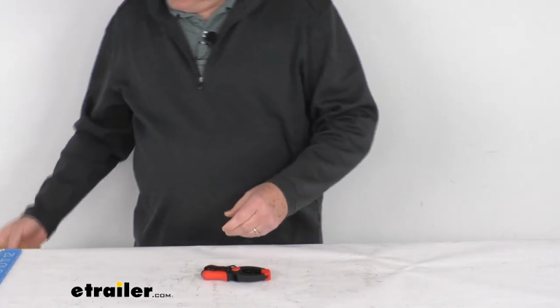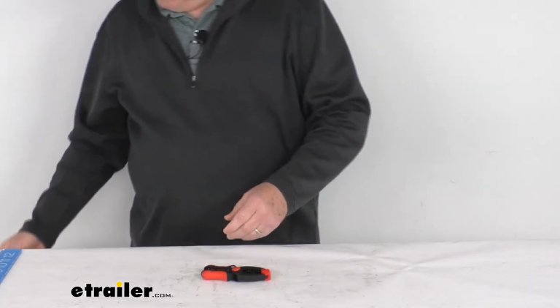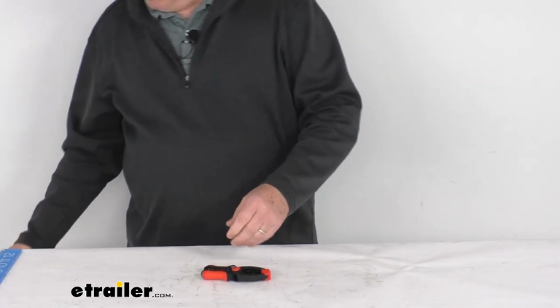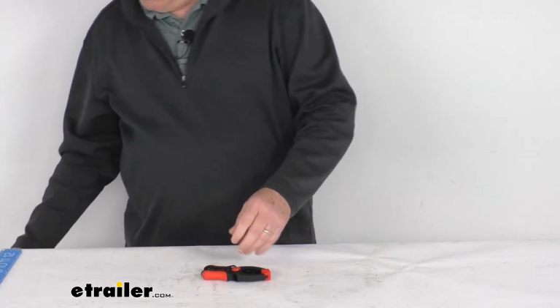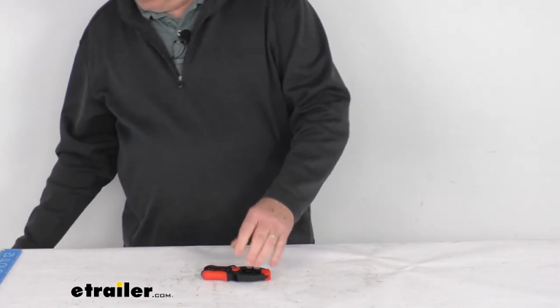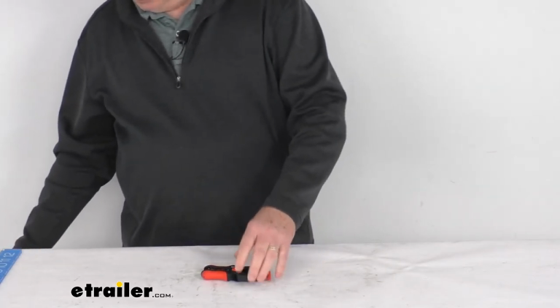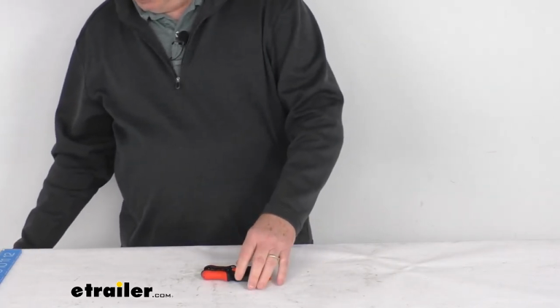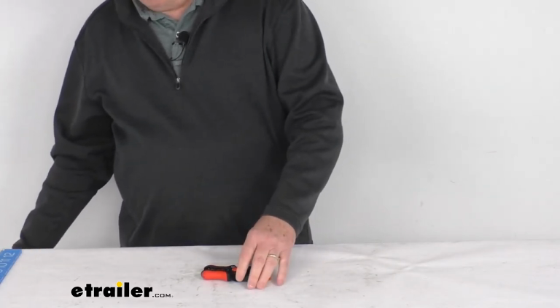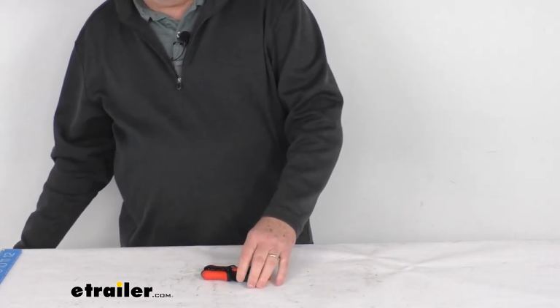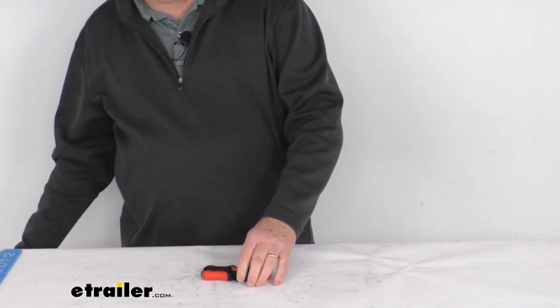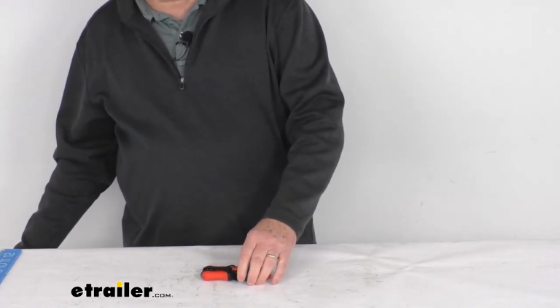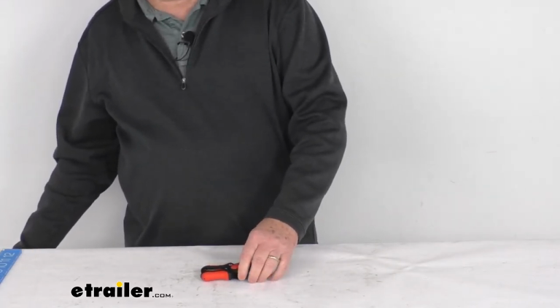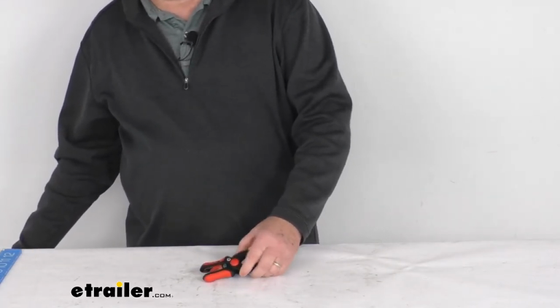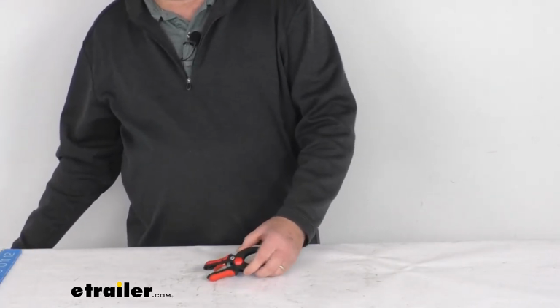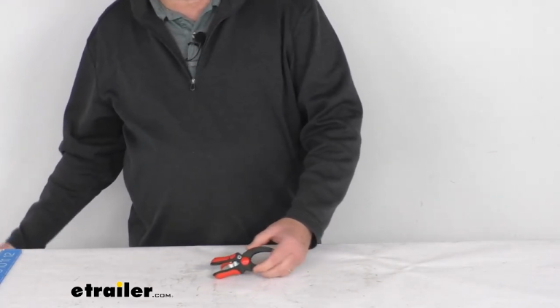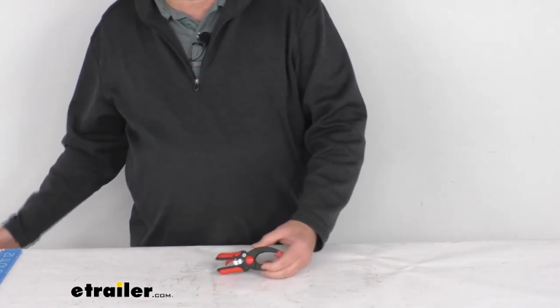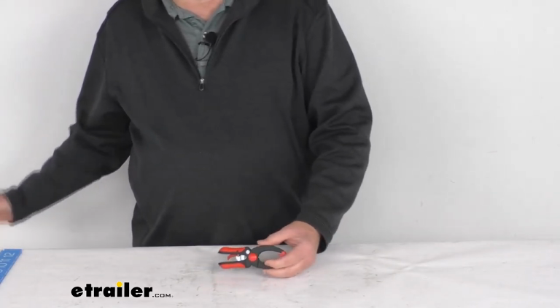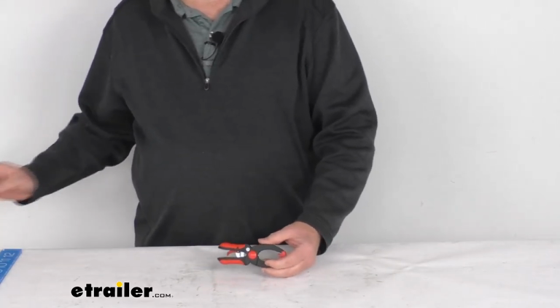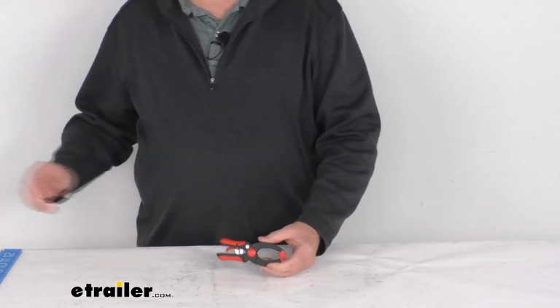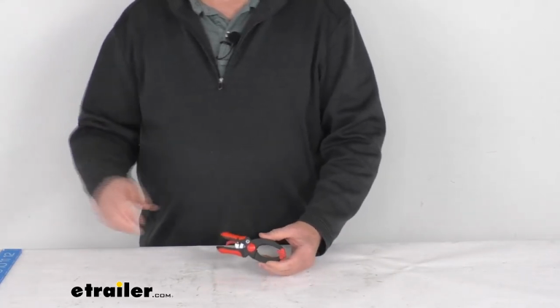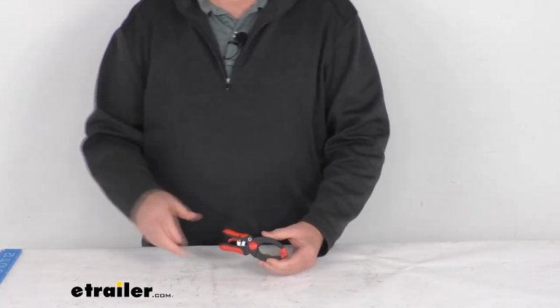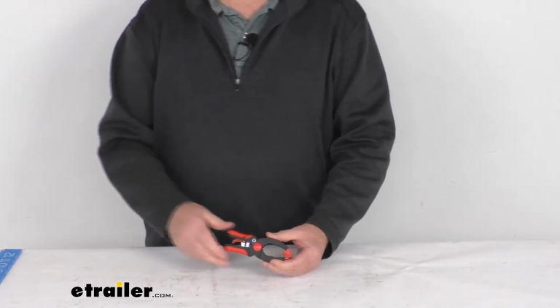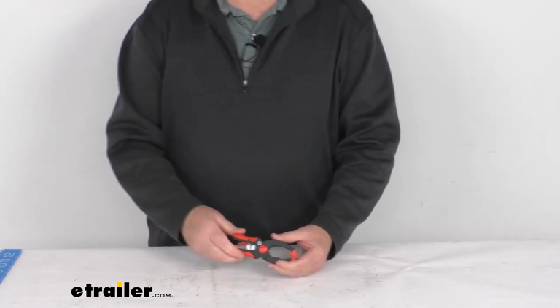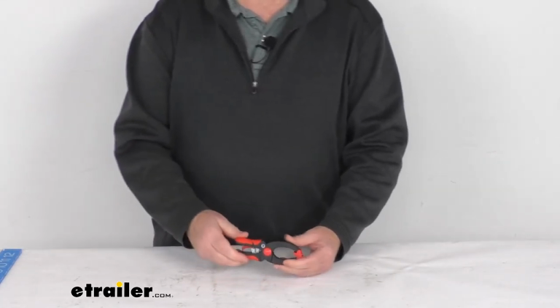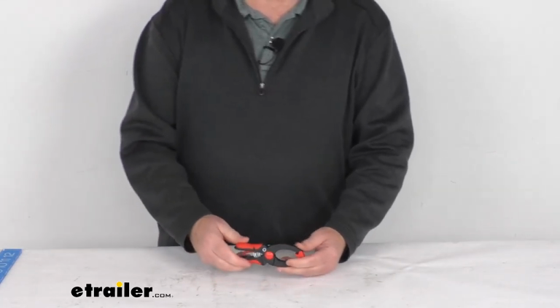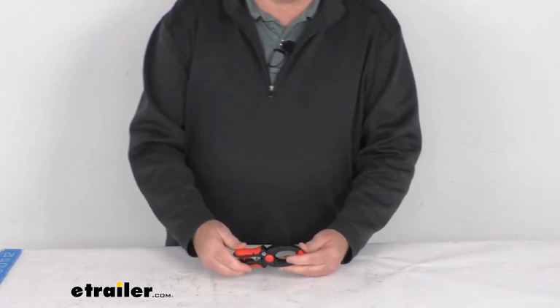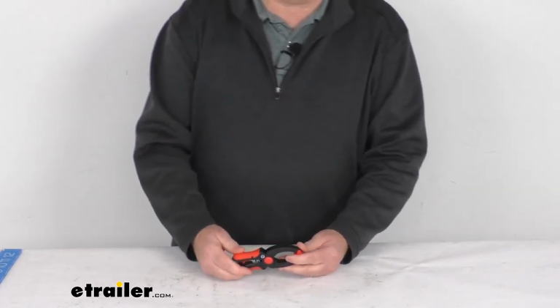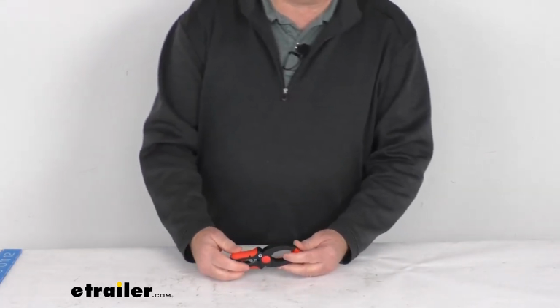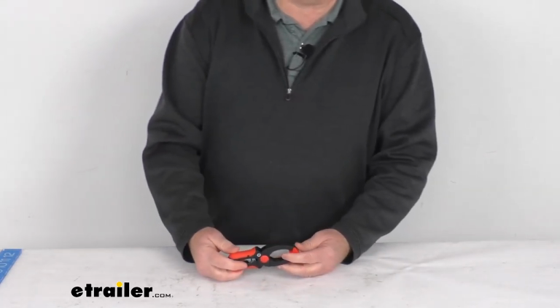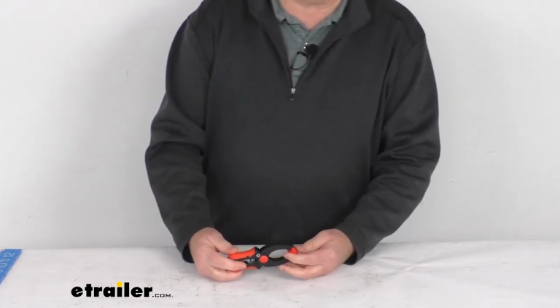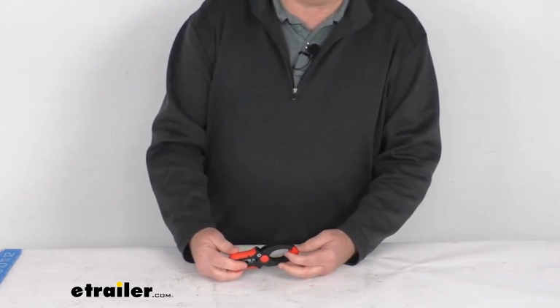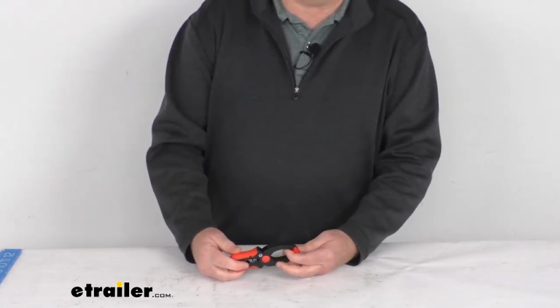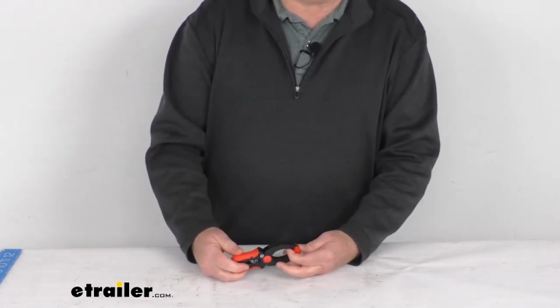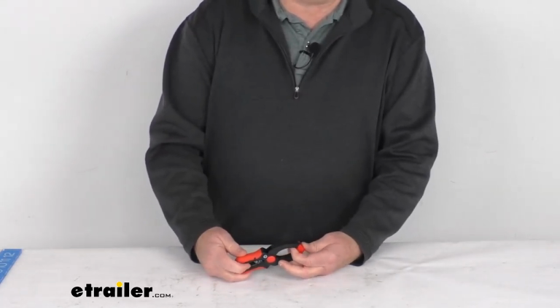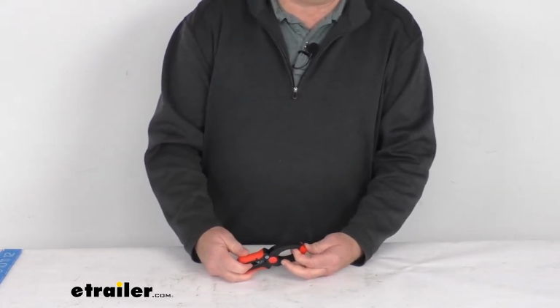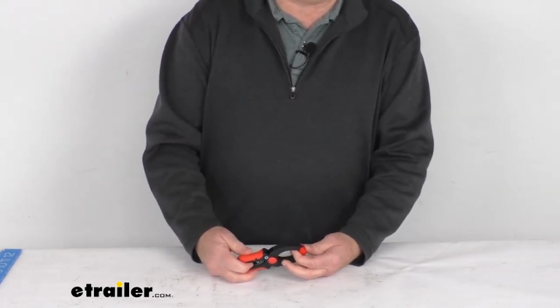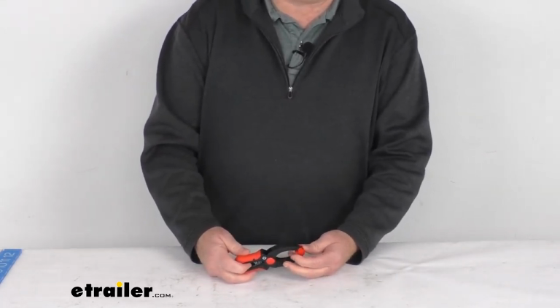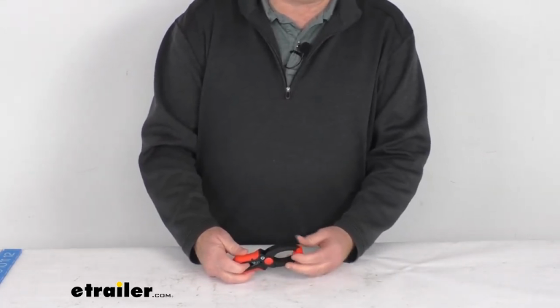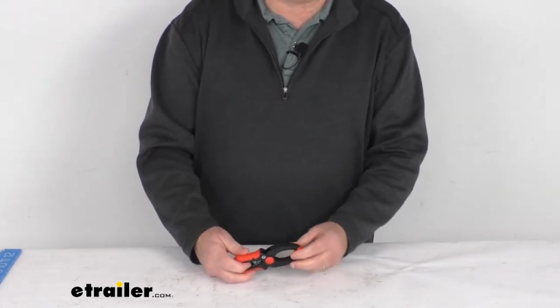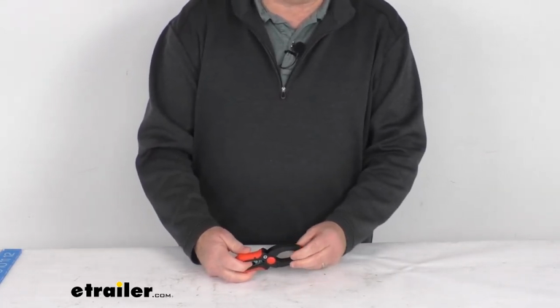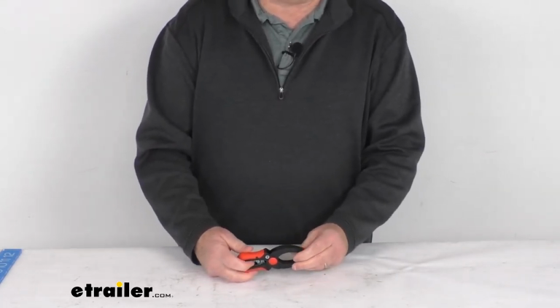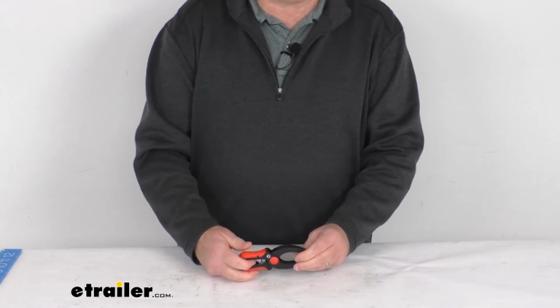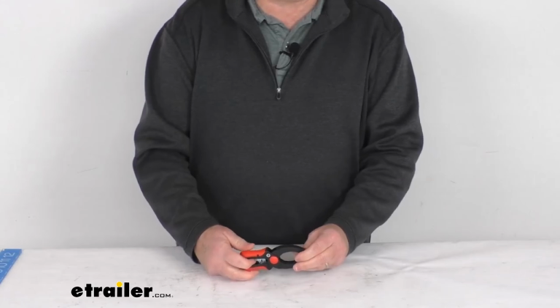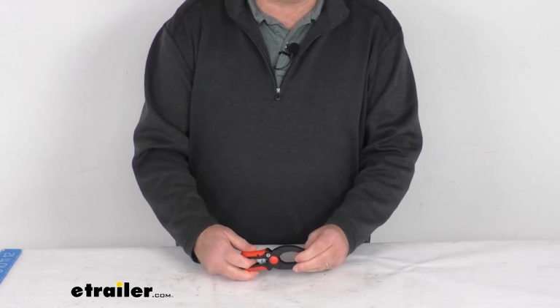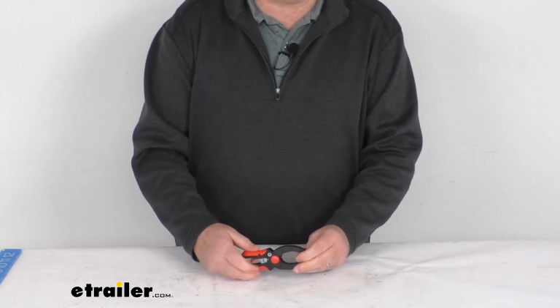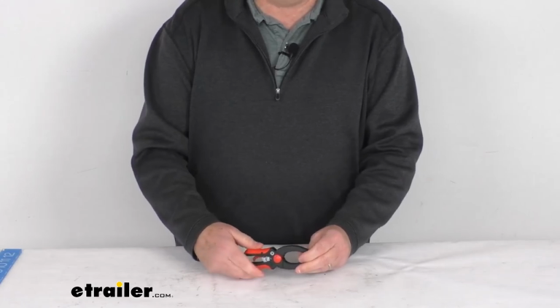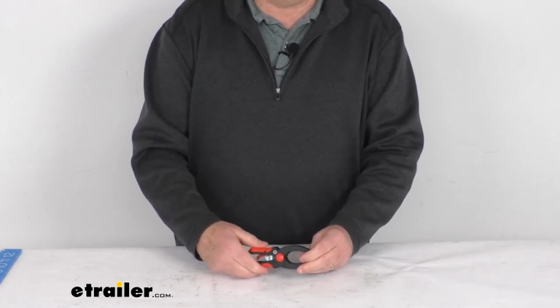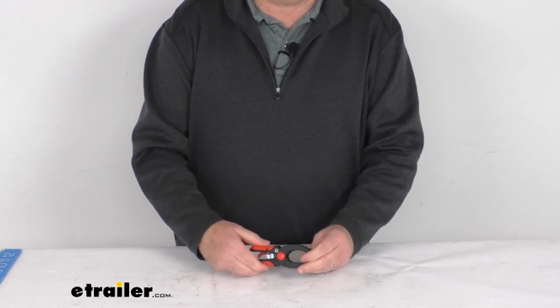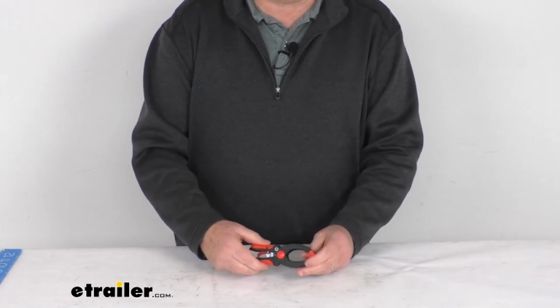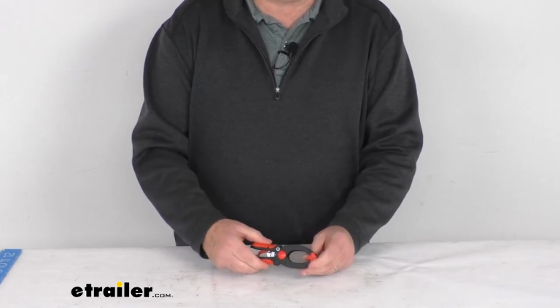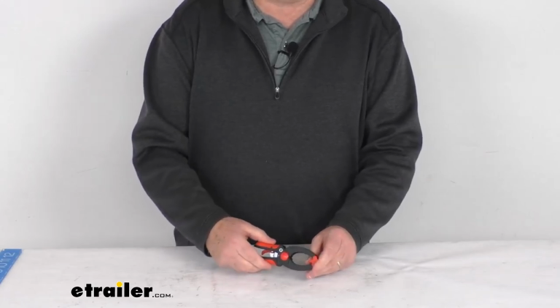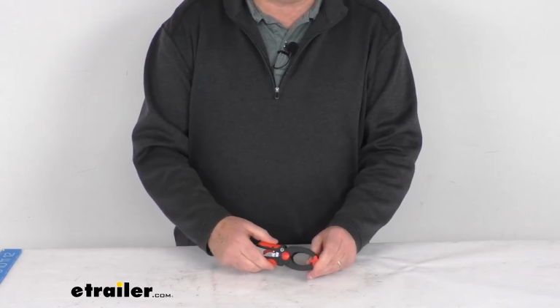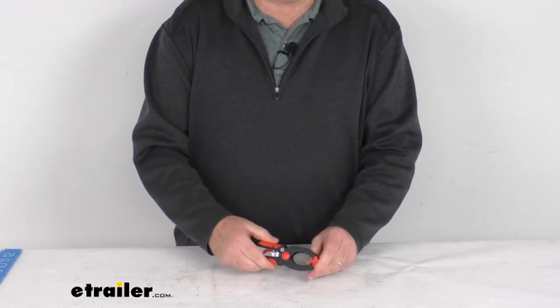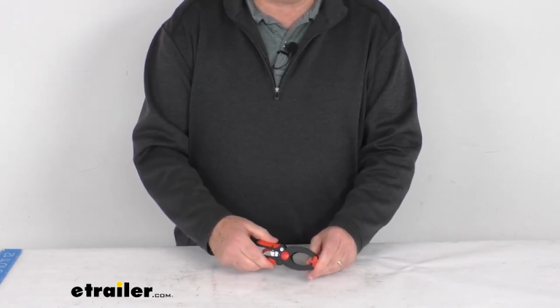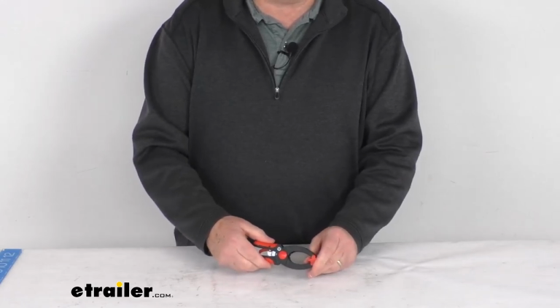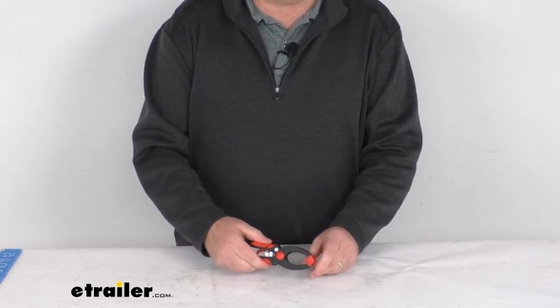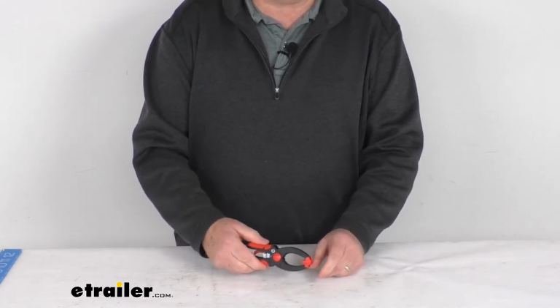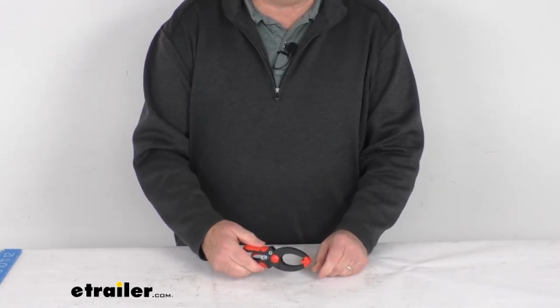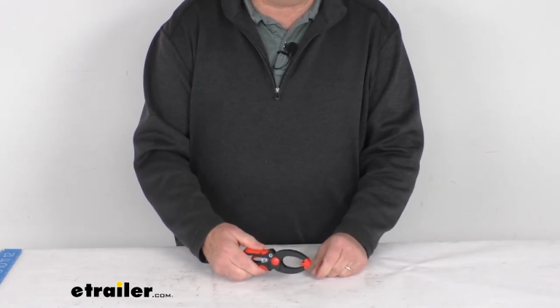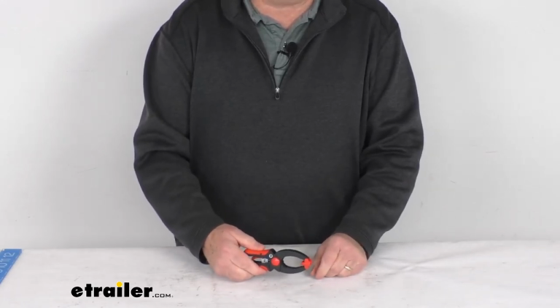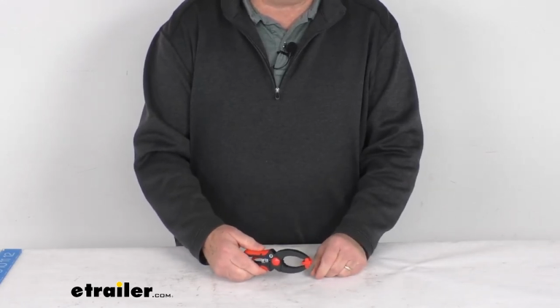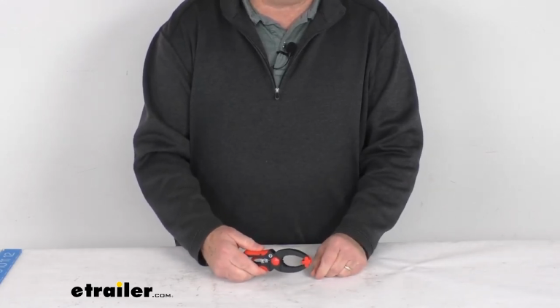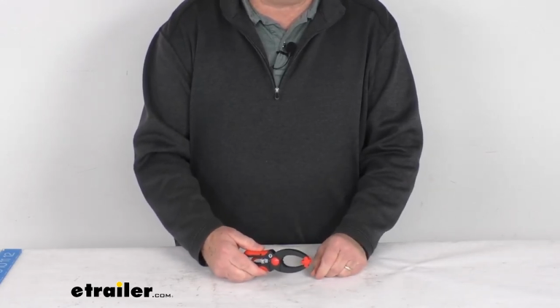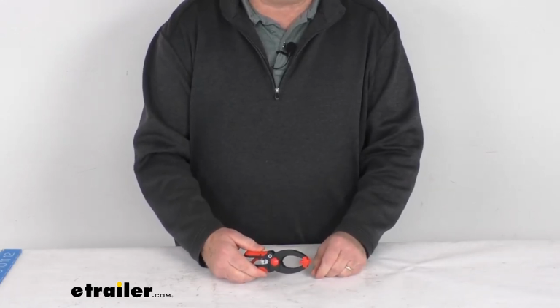That should do it for the review on this ratcheting clamp with the one and a half inch capacity and 17 pound clamping pressure.